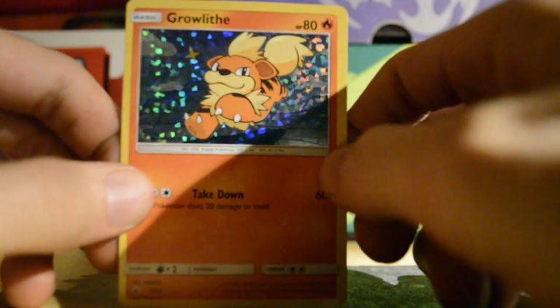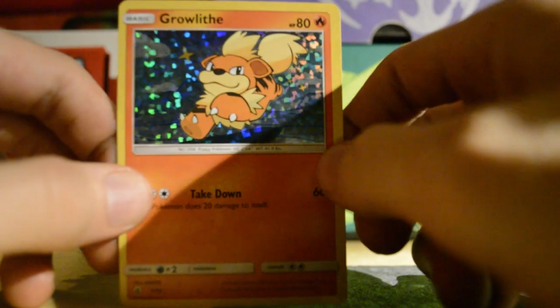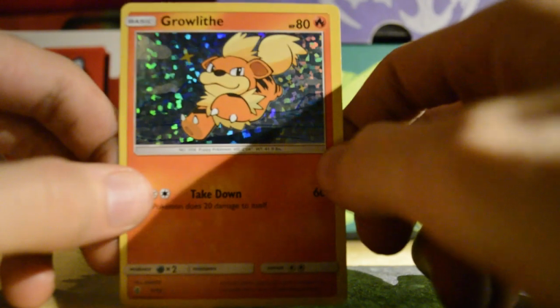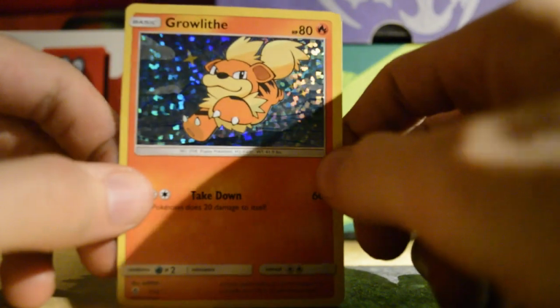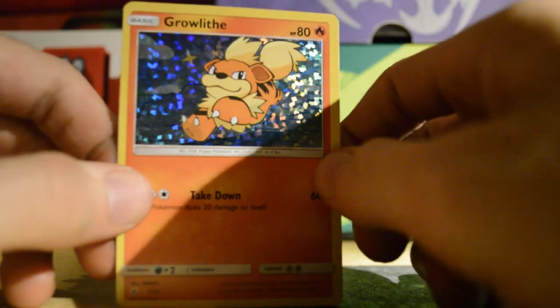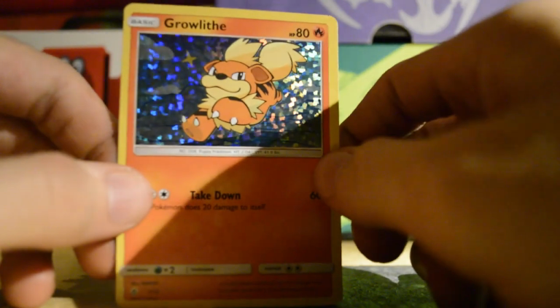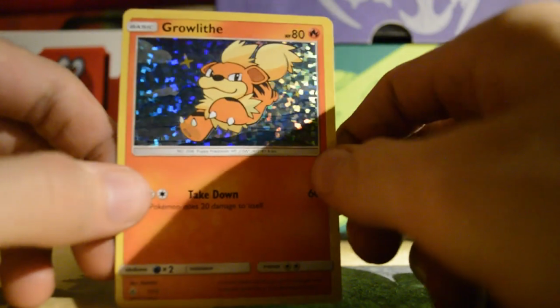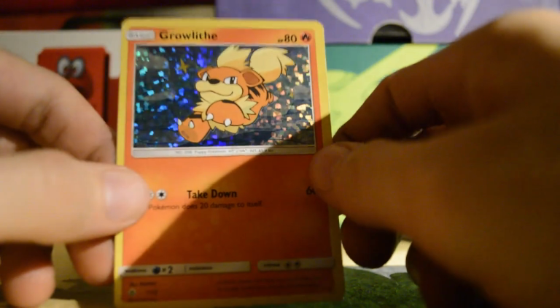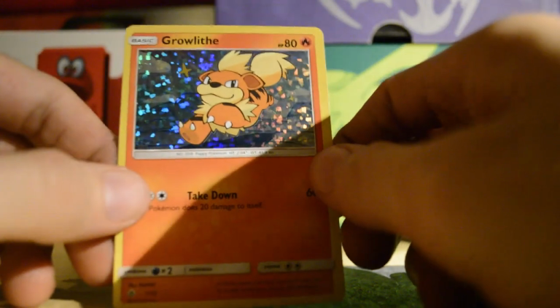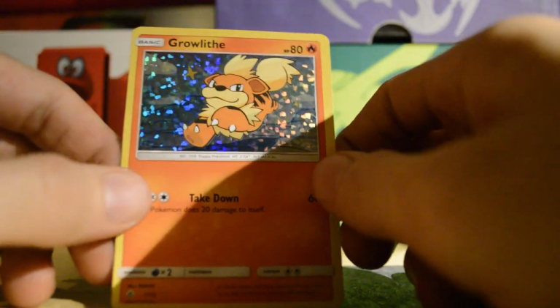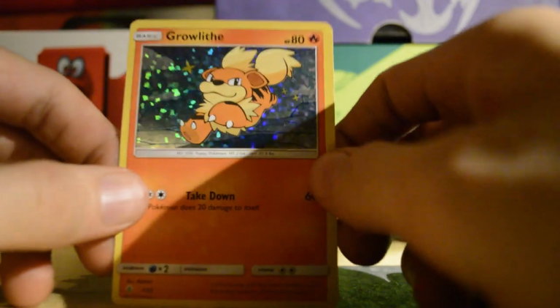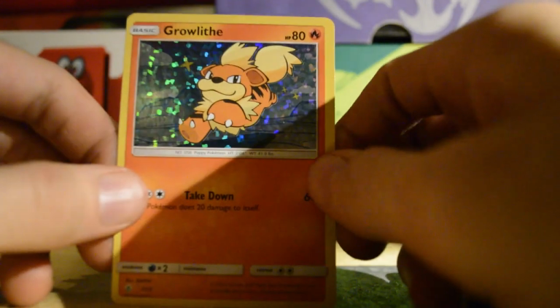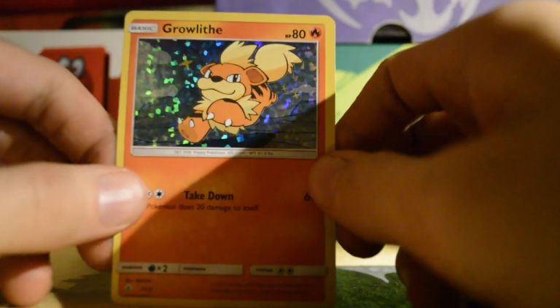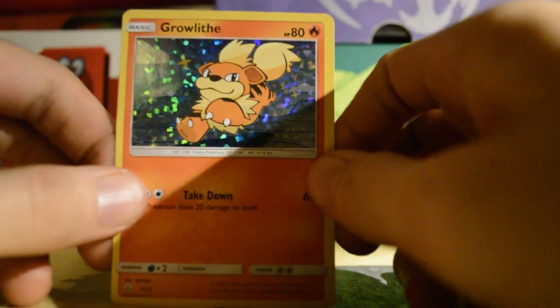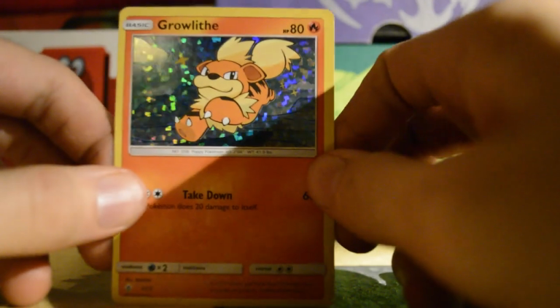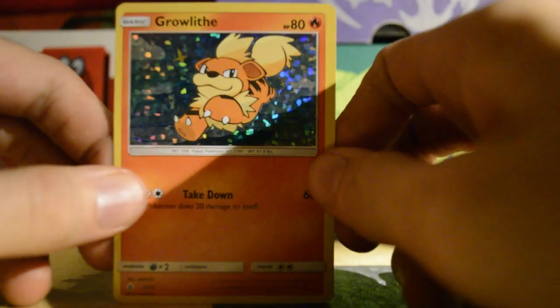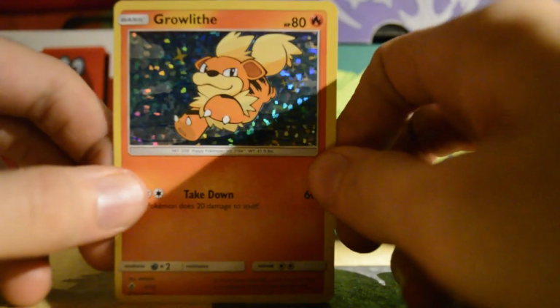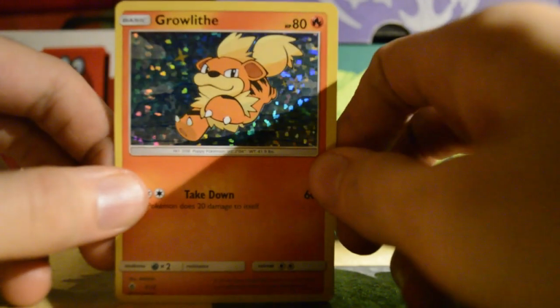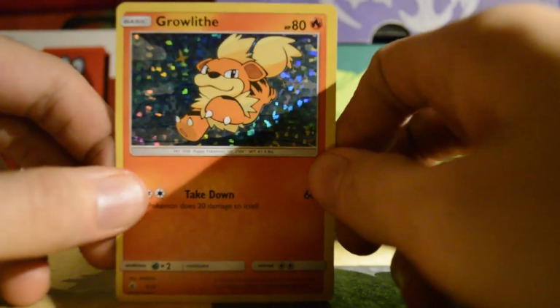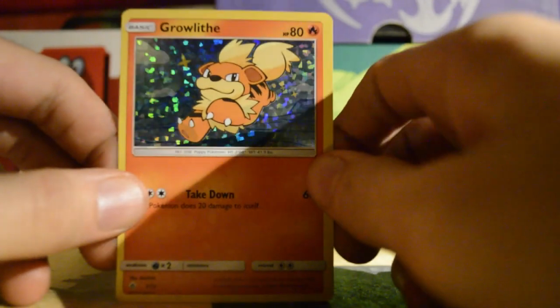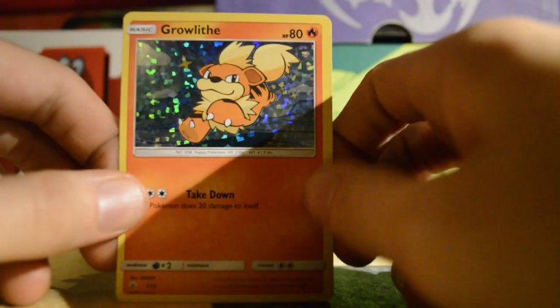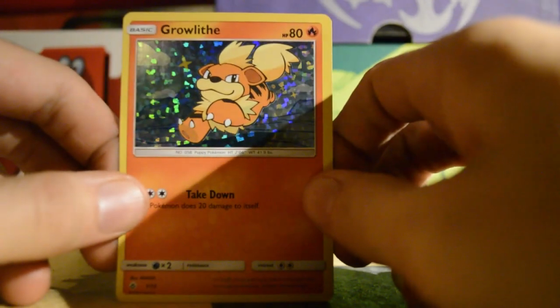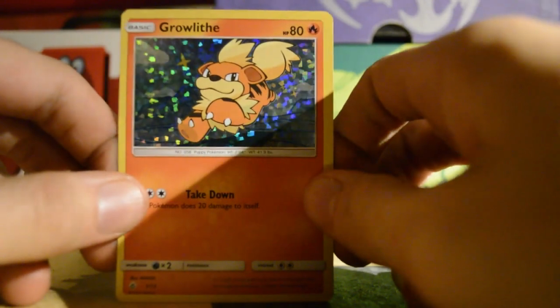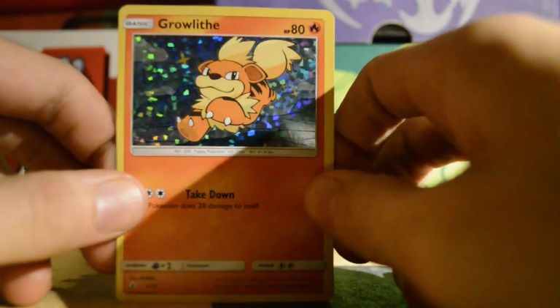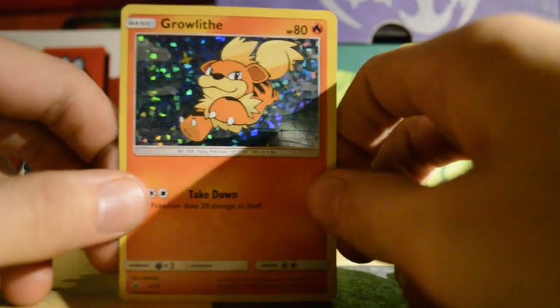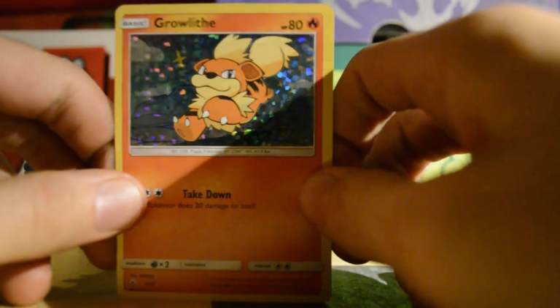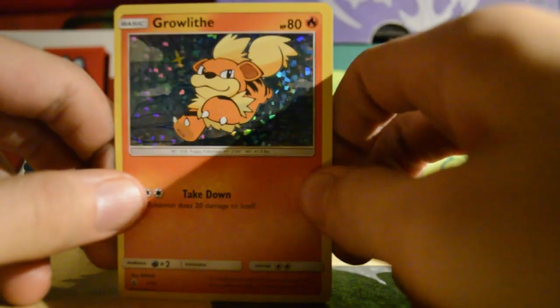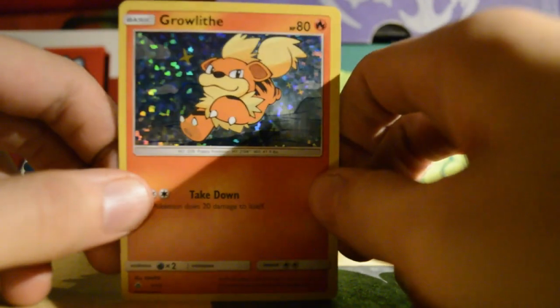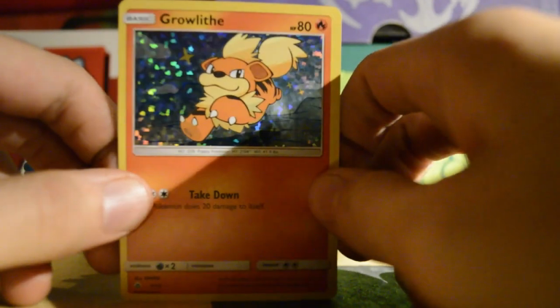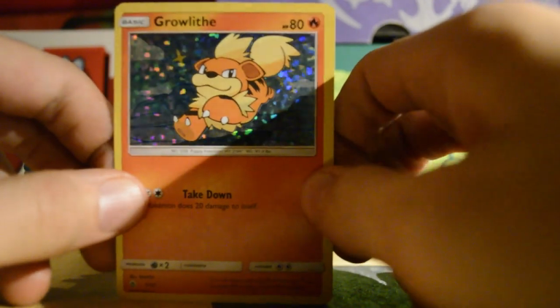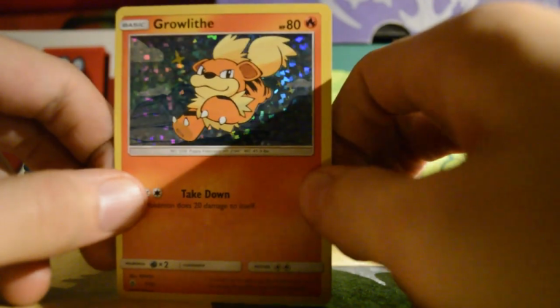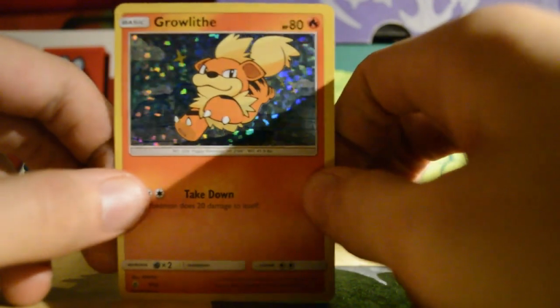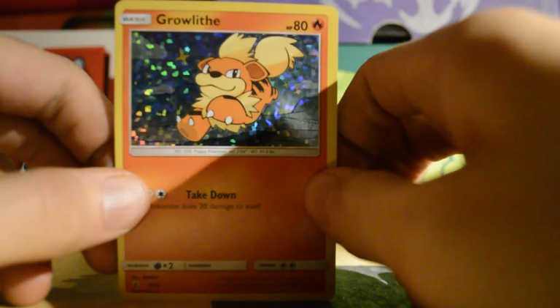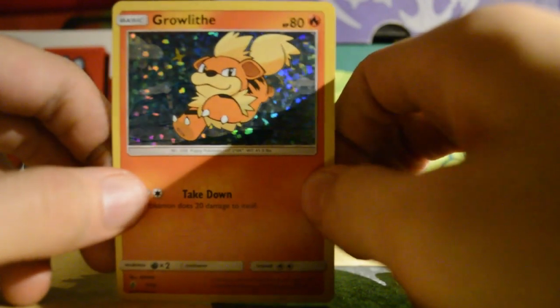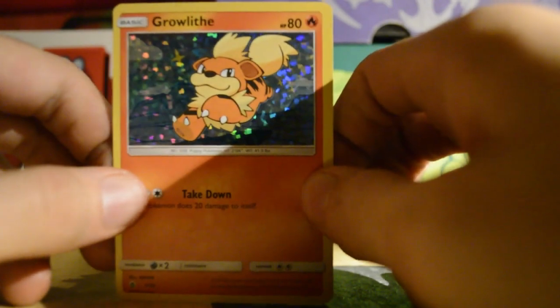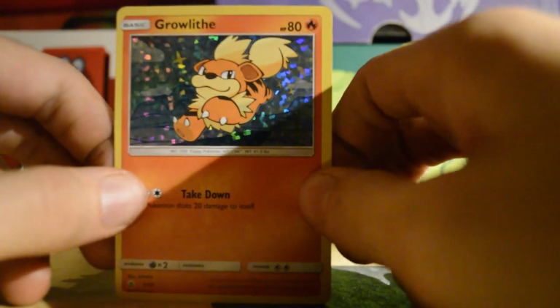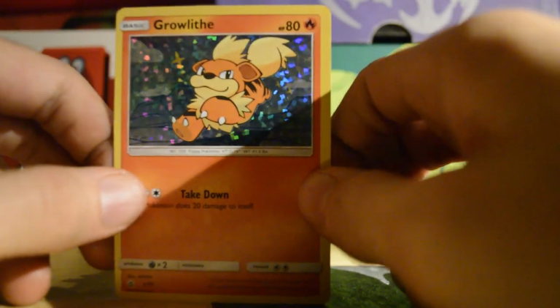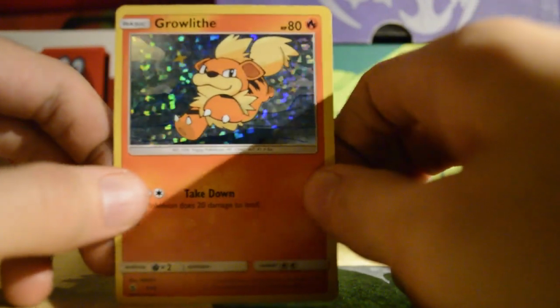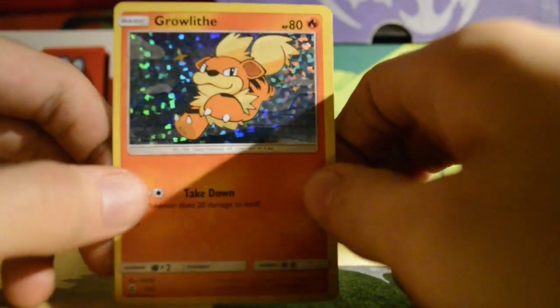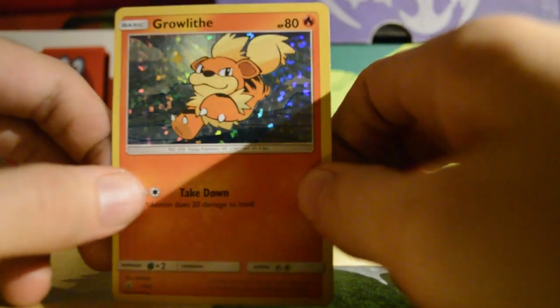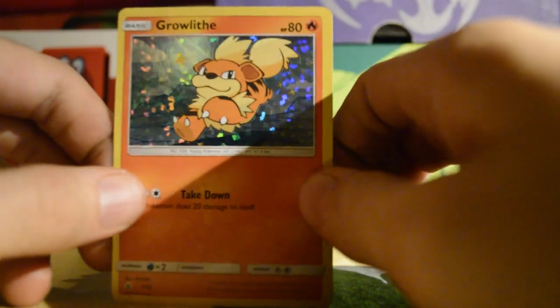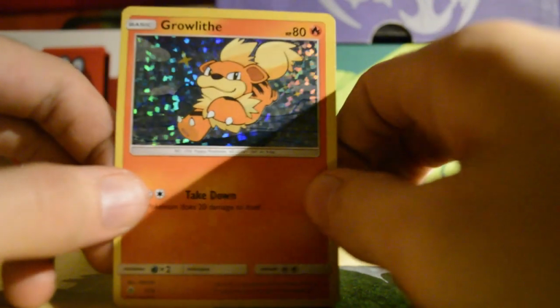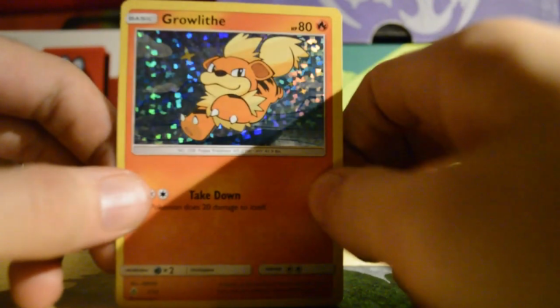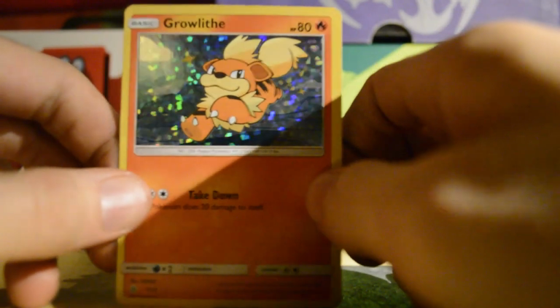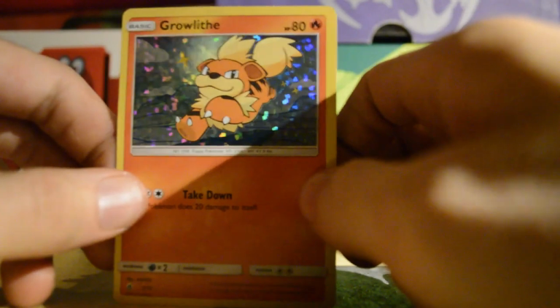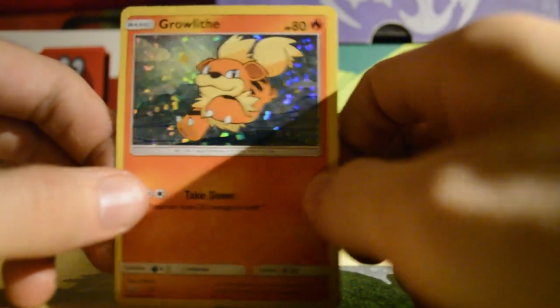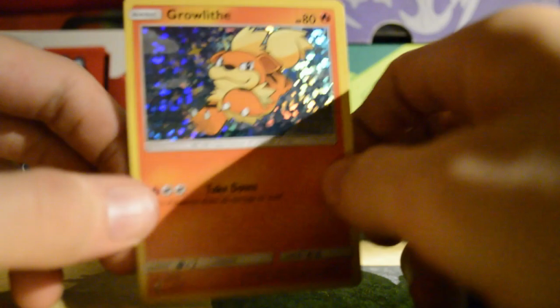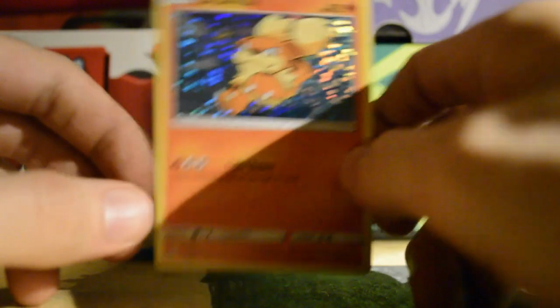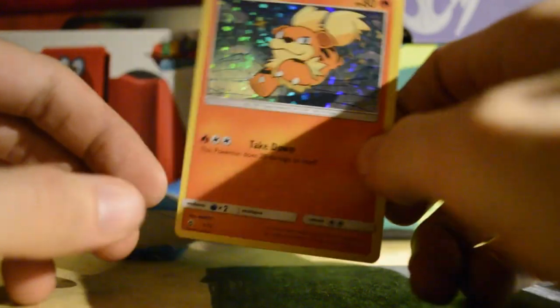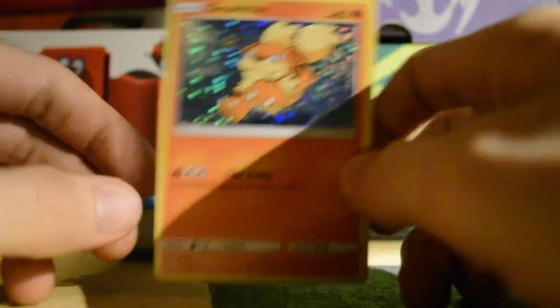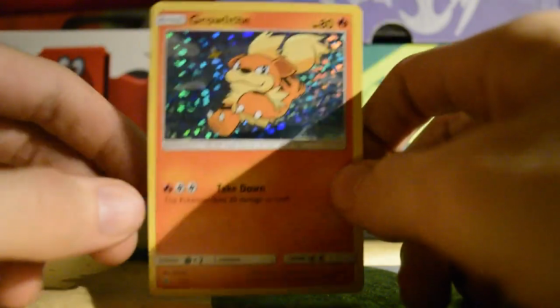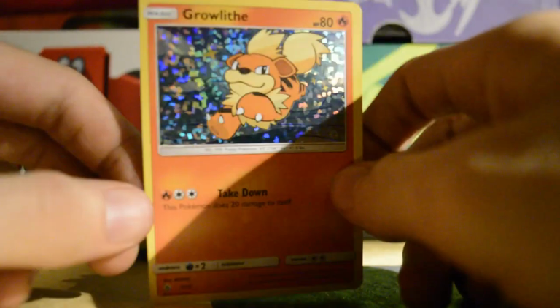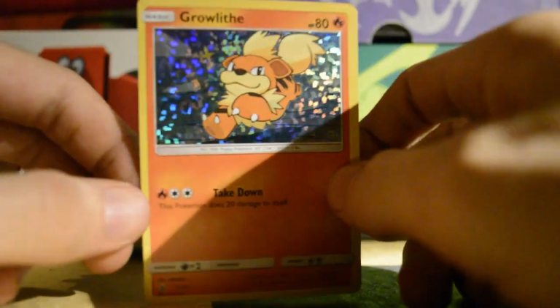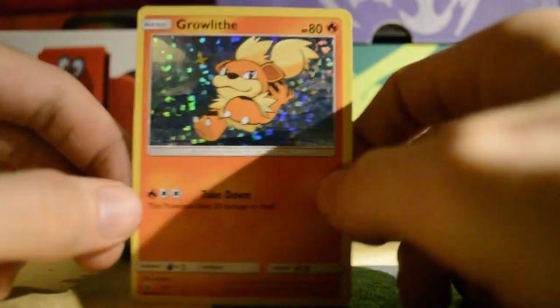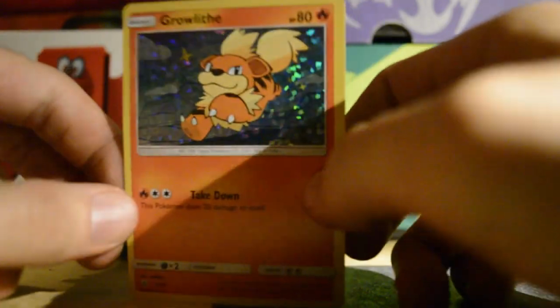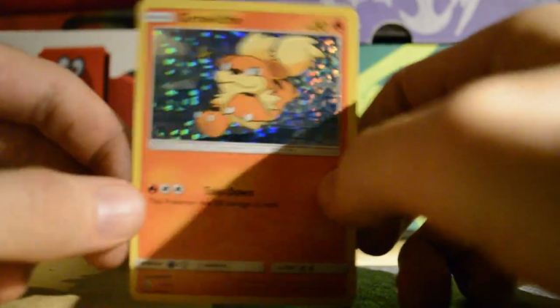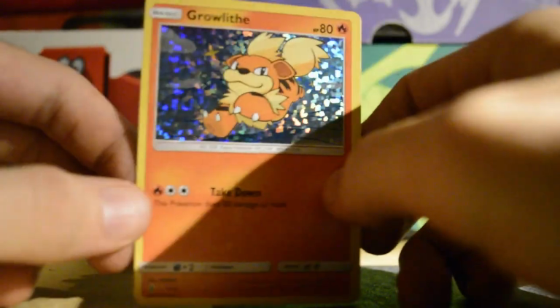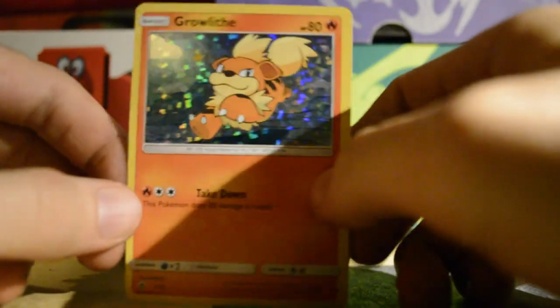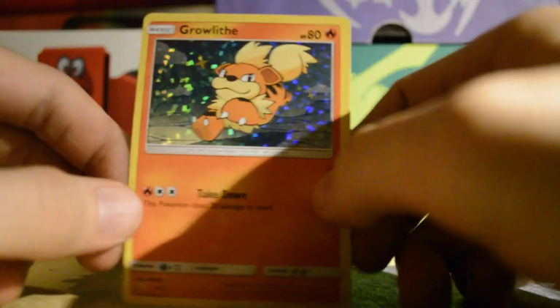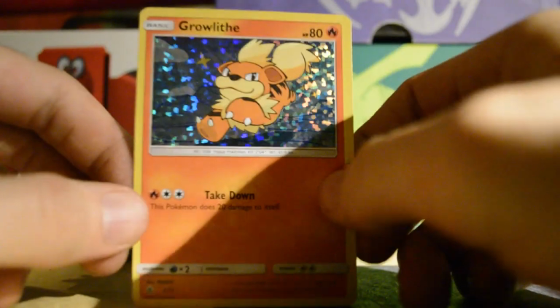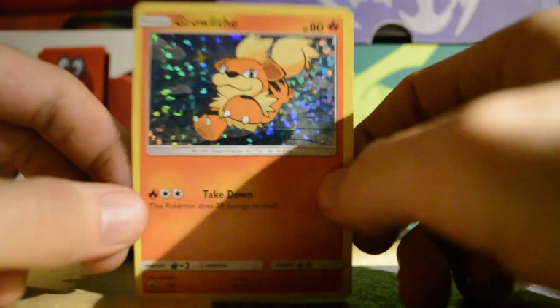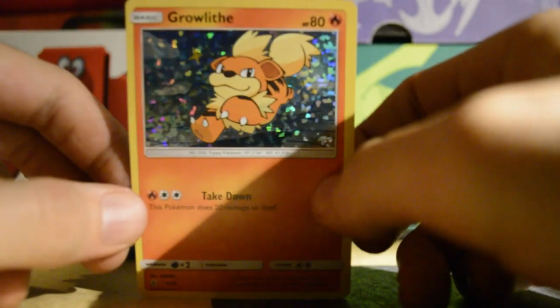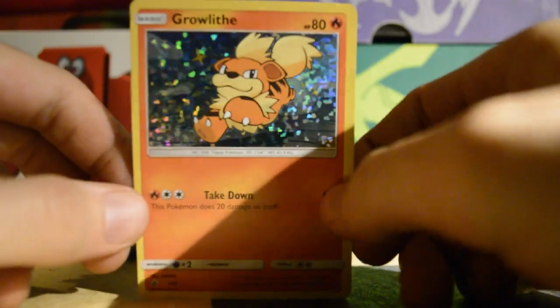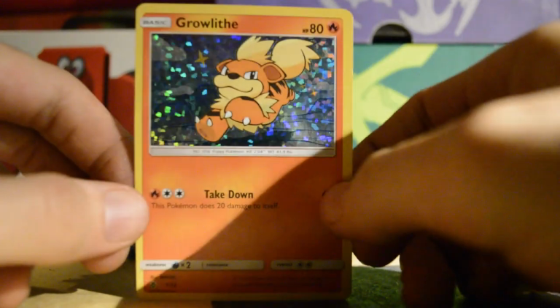We got a Growlithe with holo — not the Eevee.